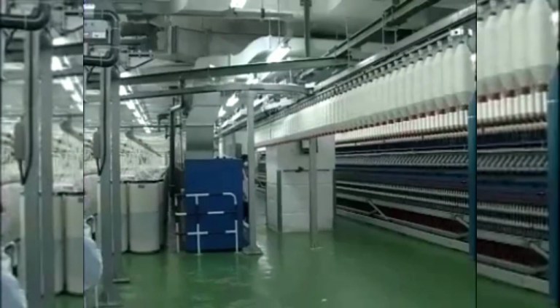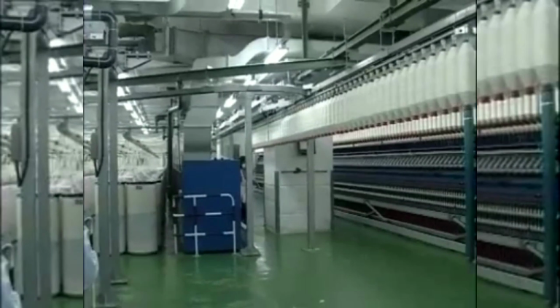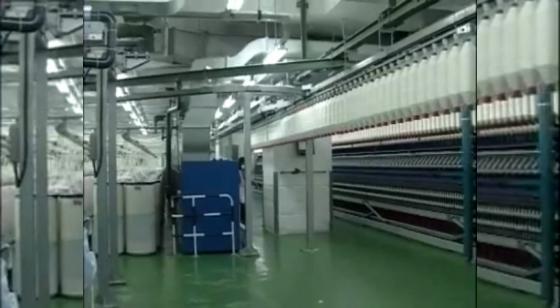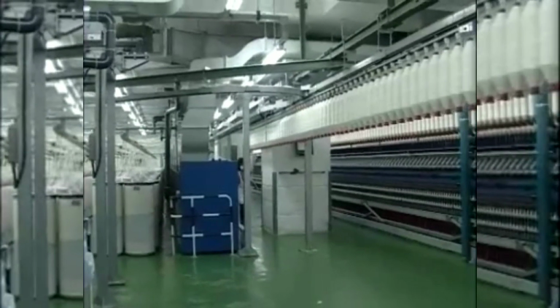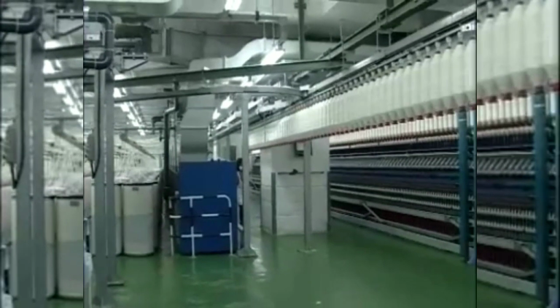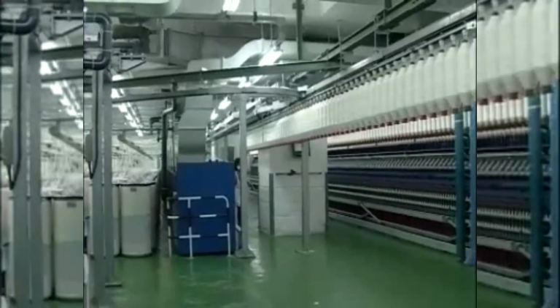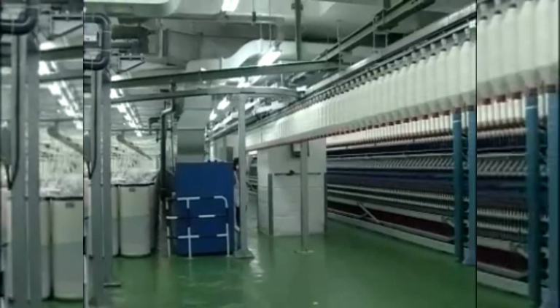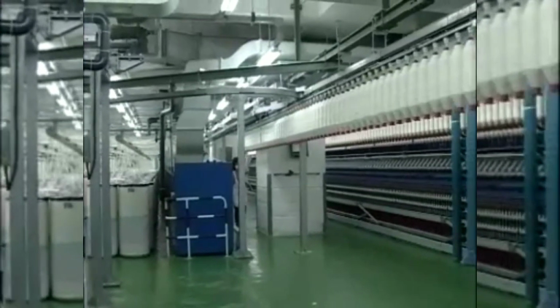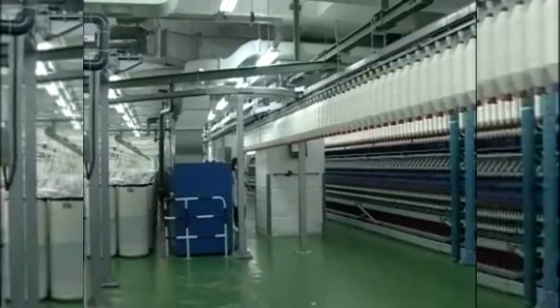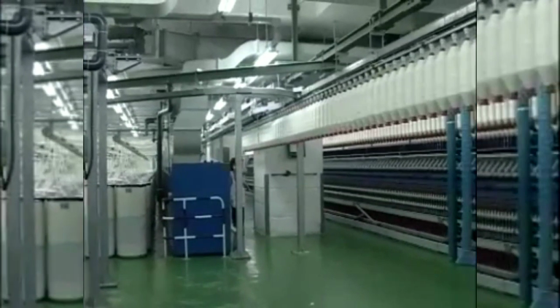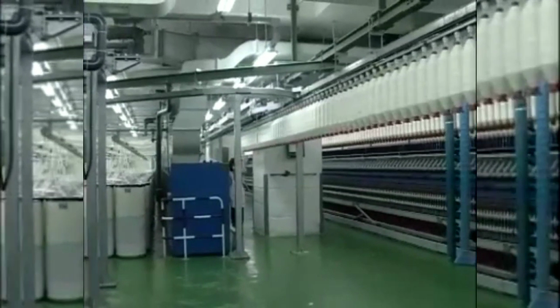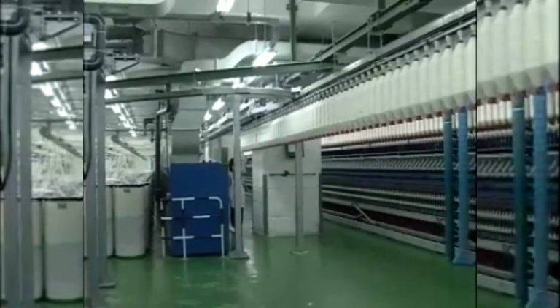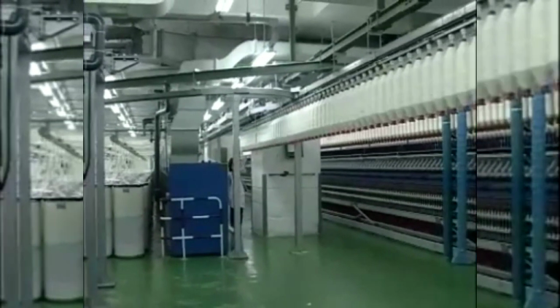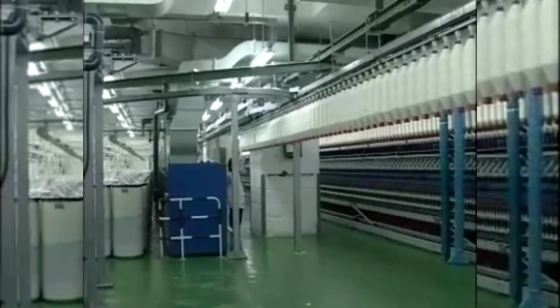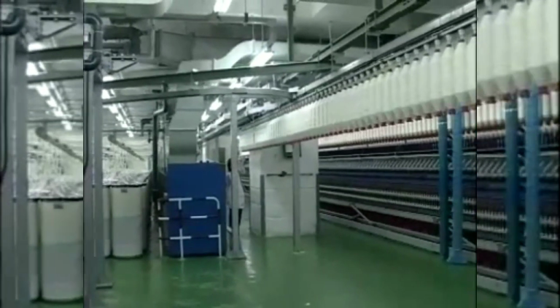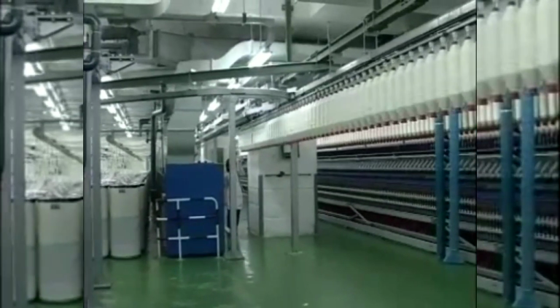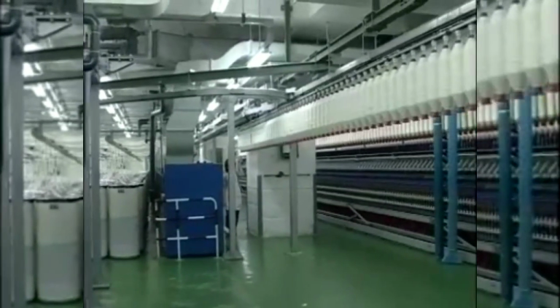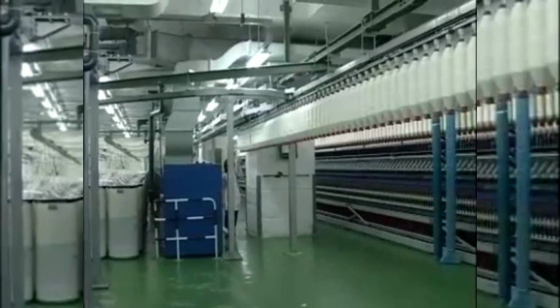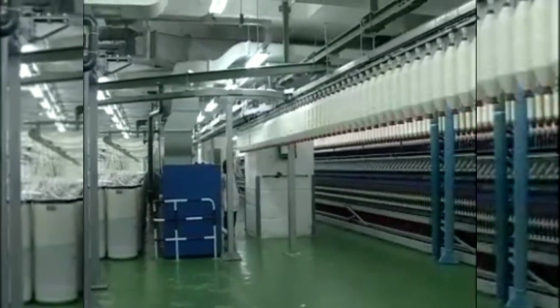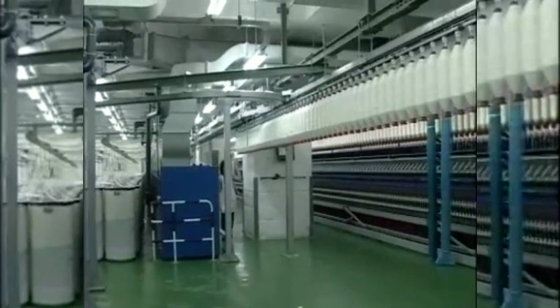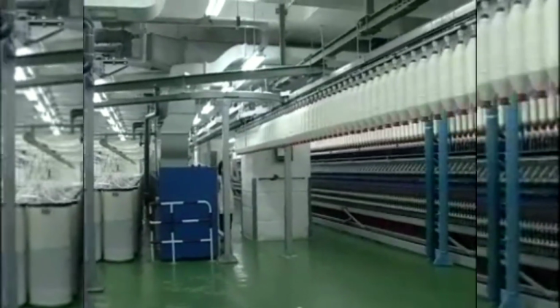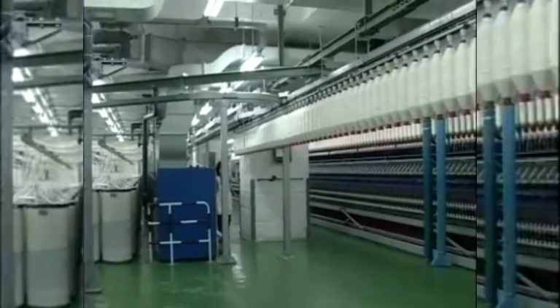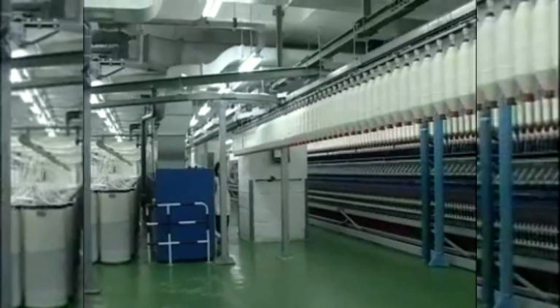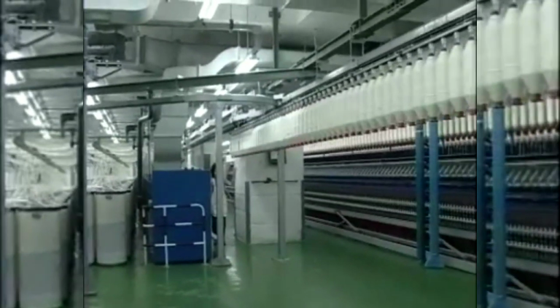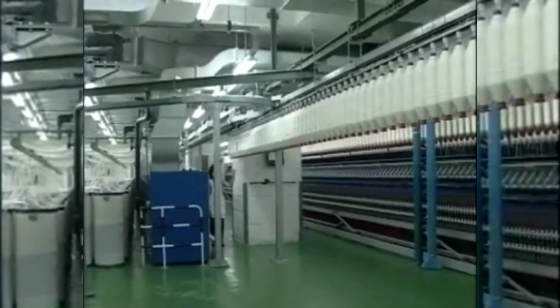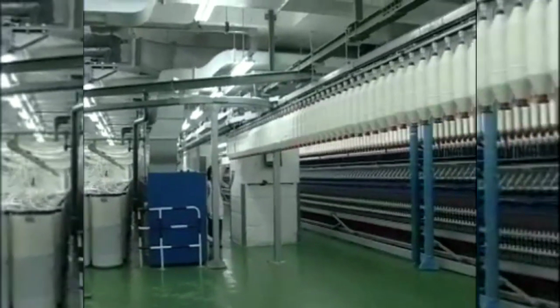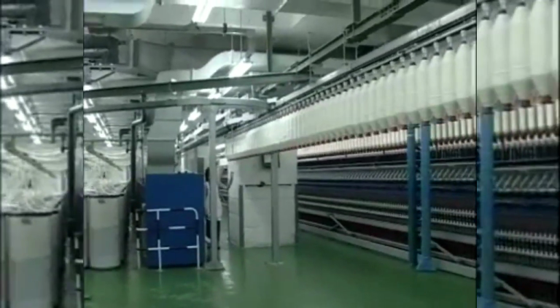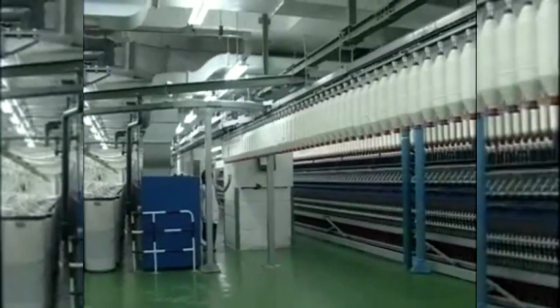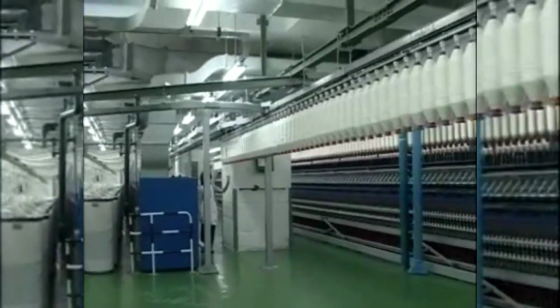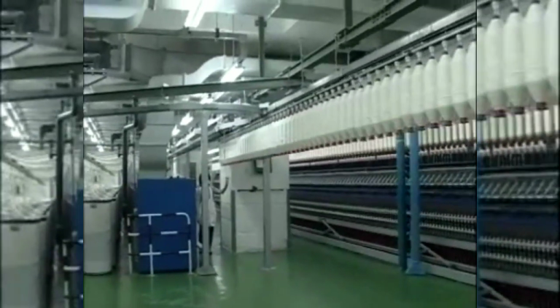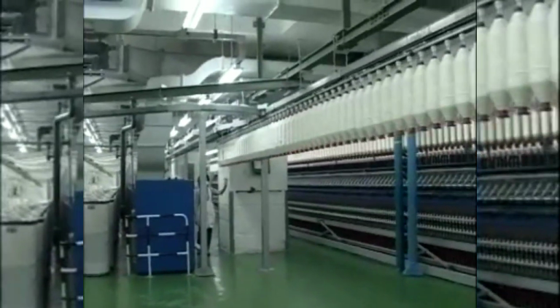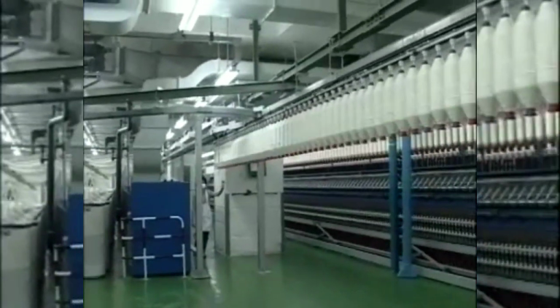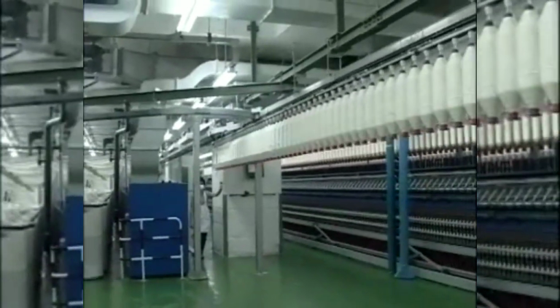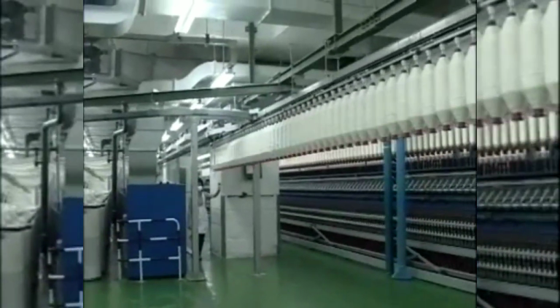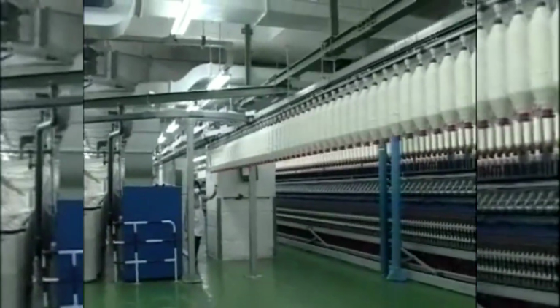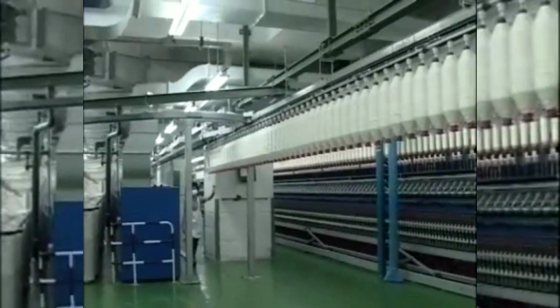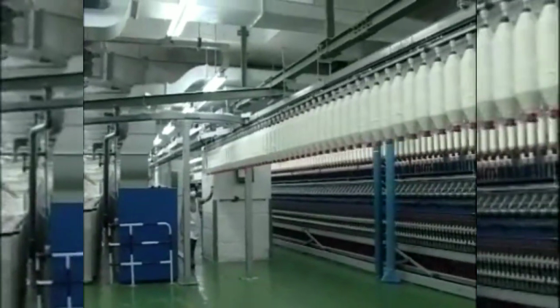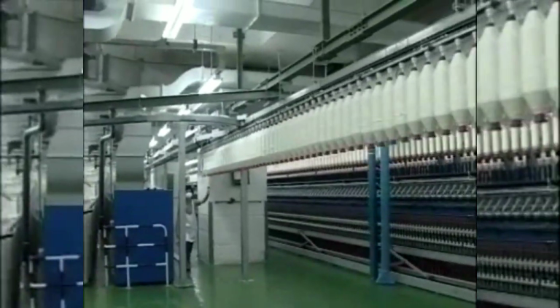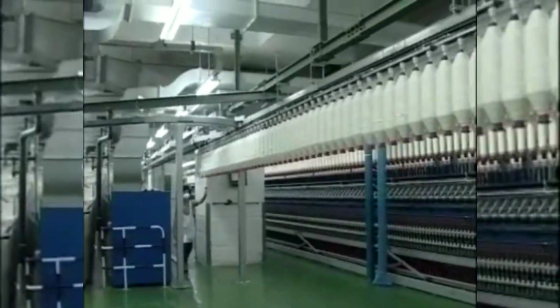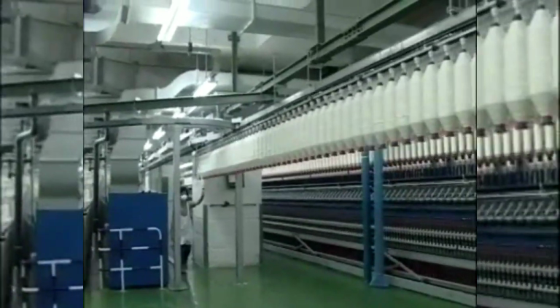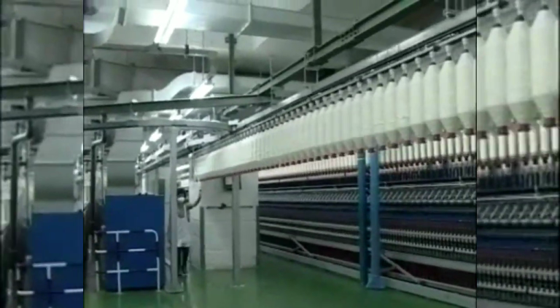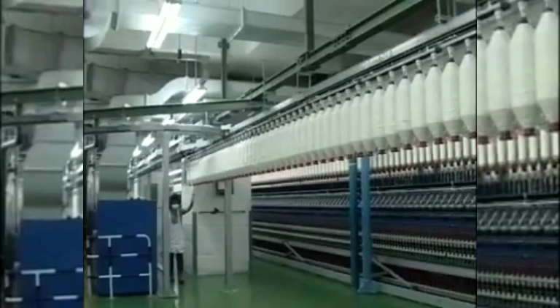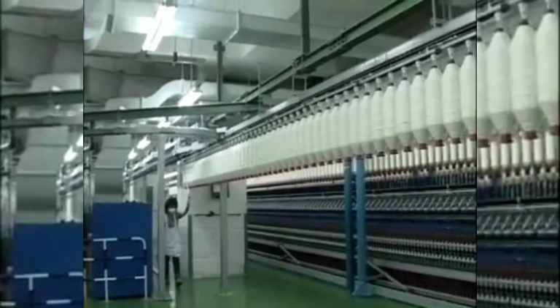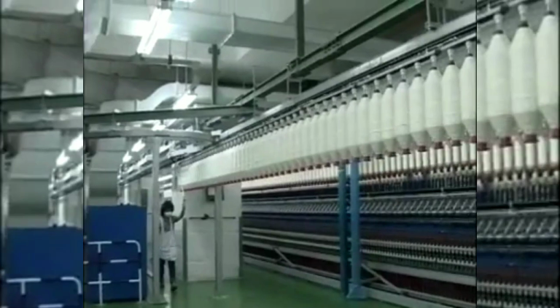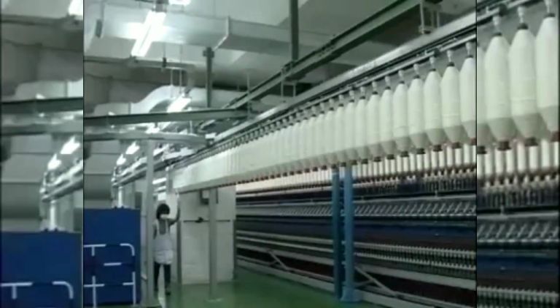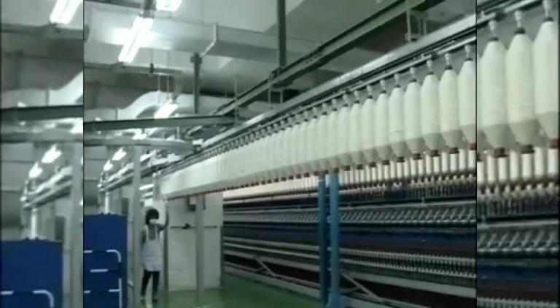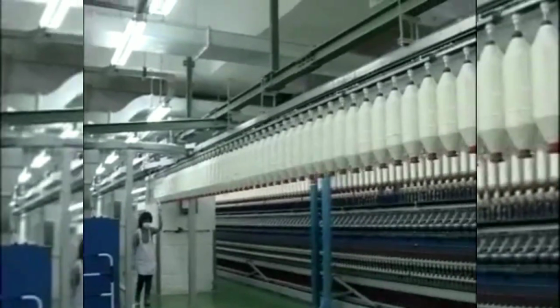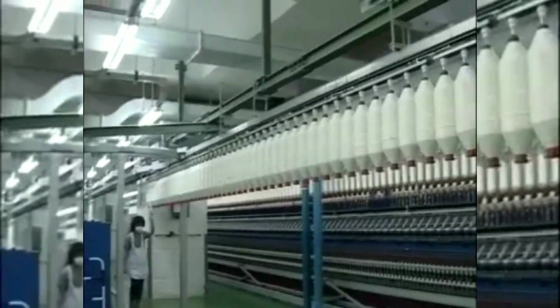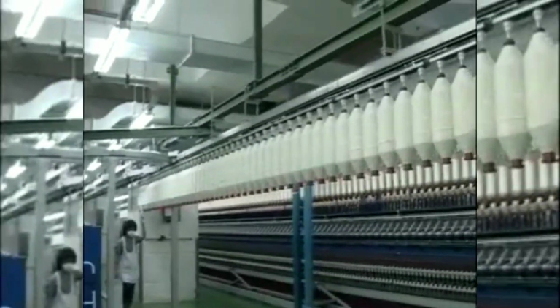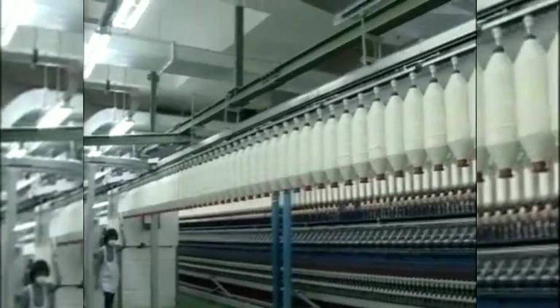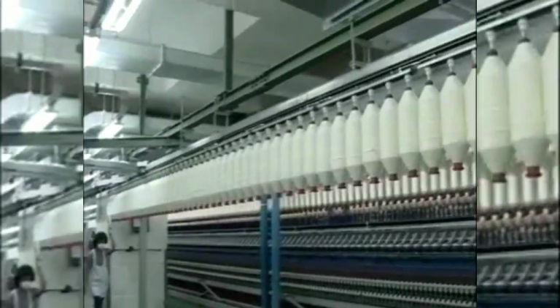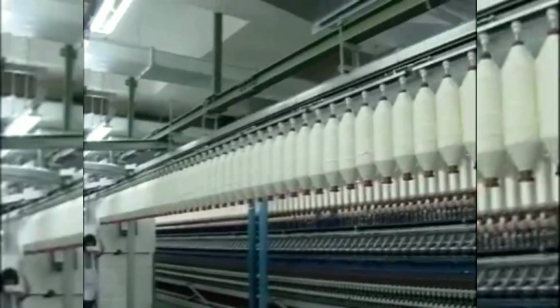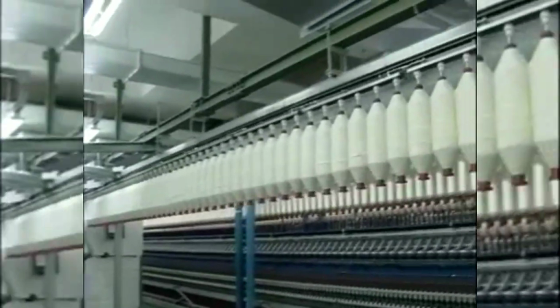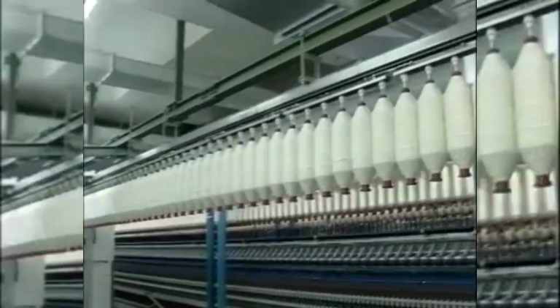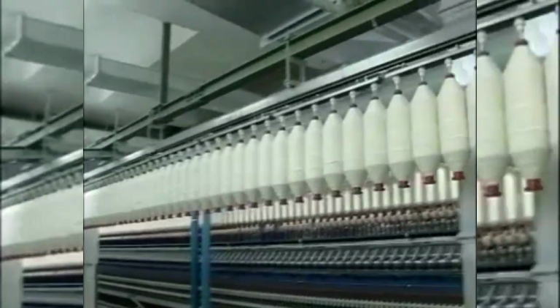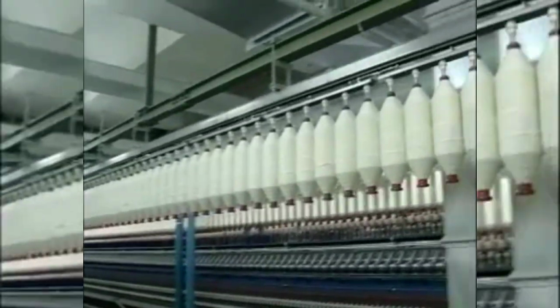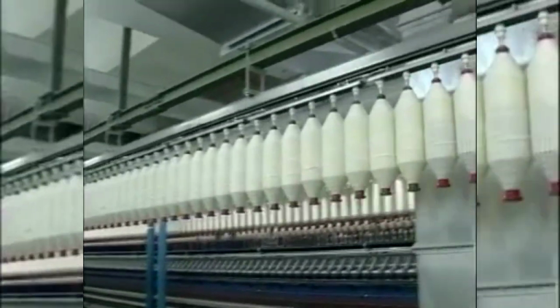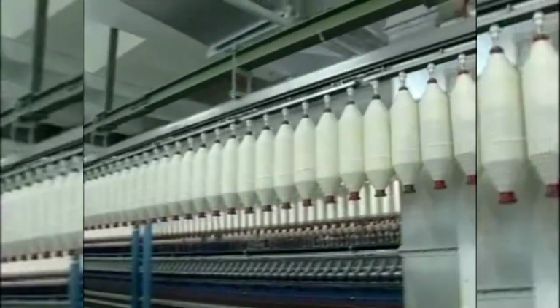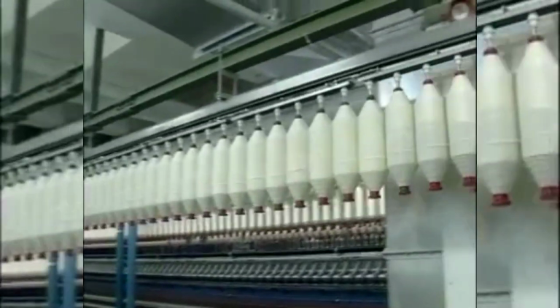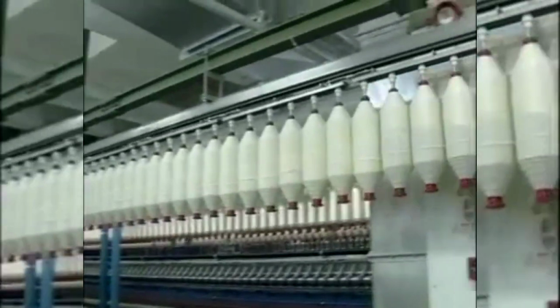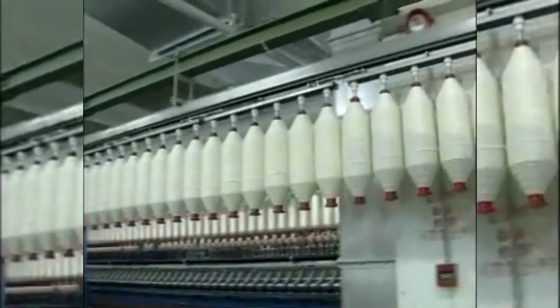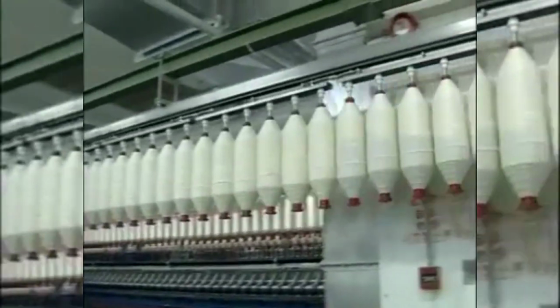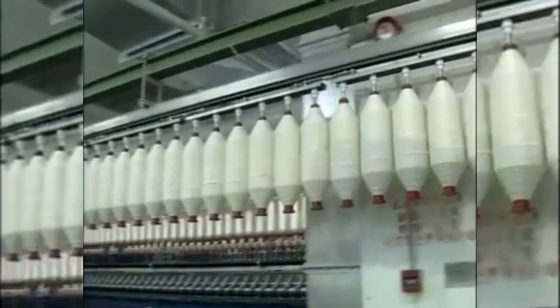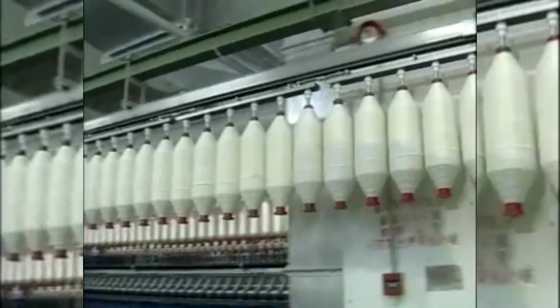Full packages of roving on the bobbin holders of the transportation rails are pushed by an operator towards the ring spinning area along the rail.